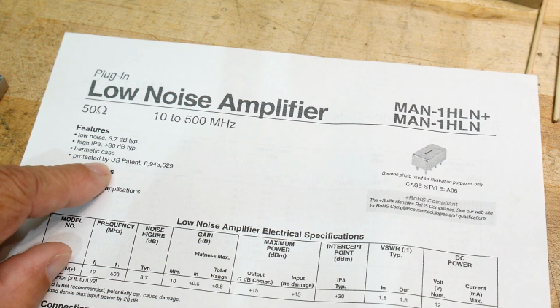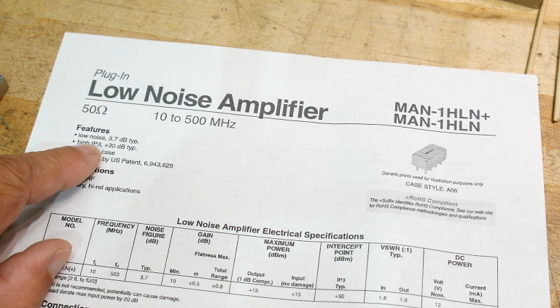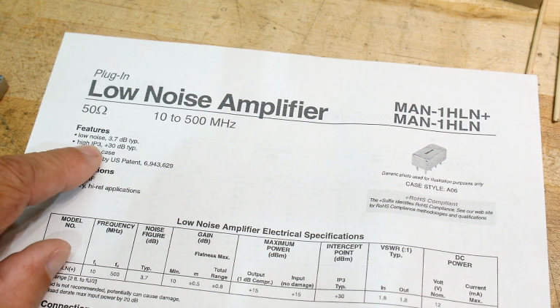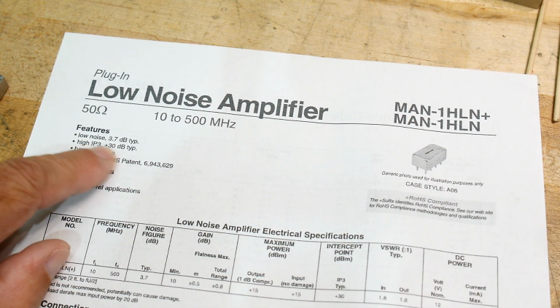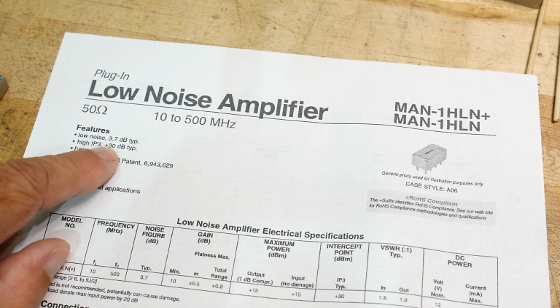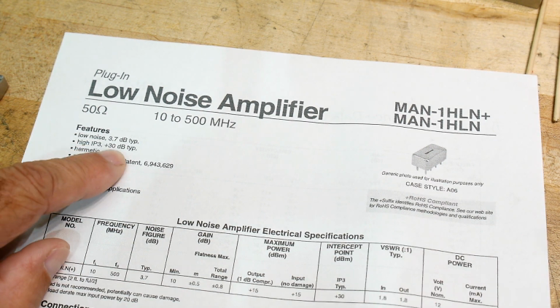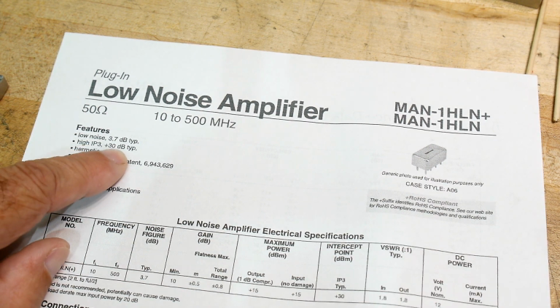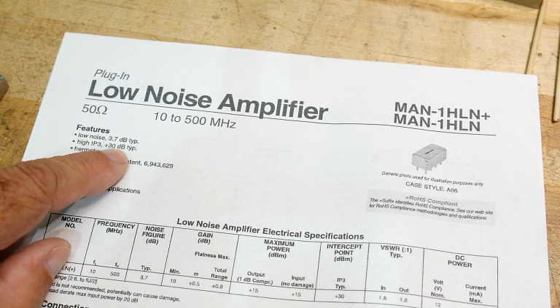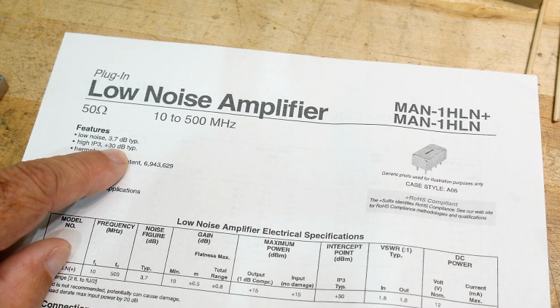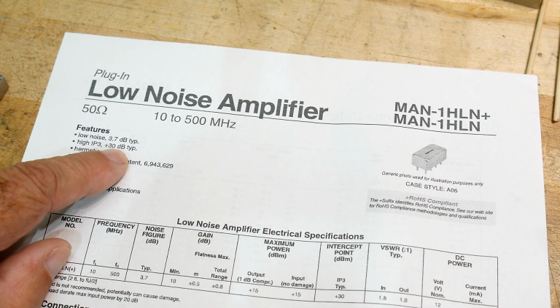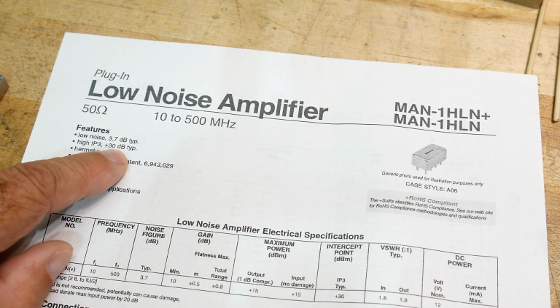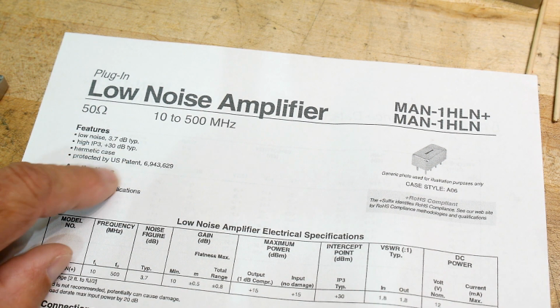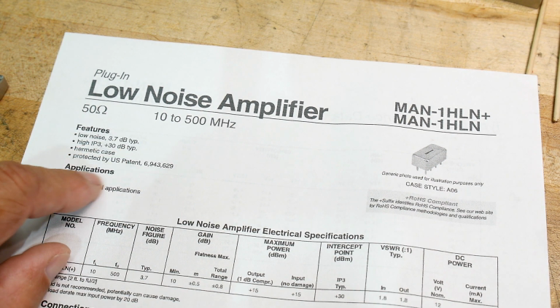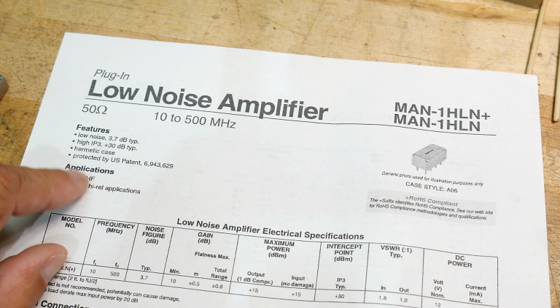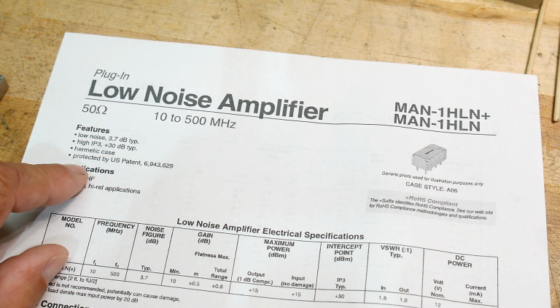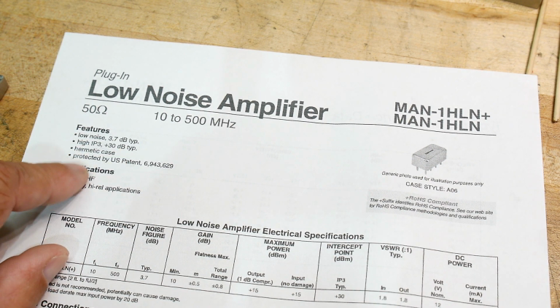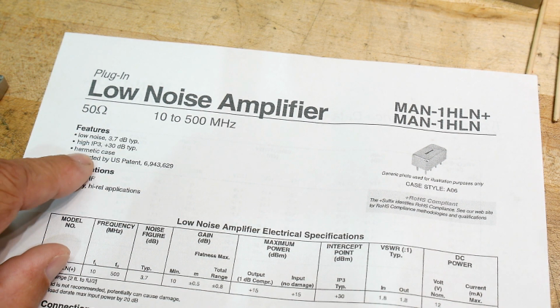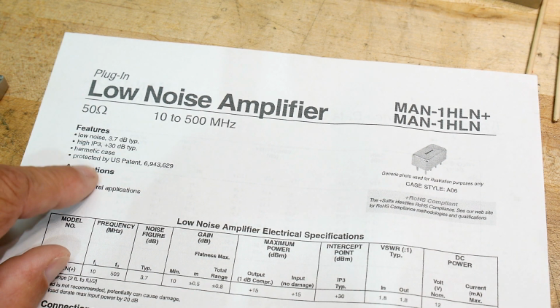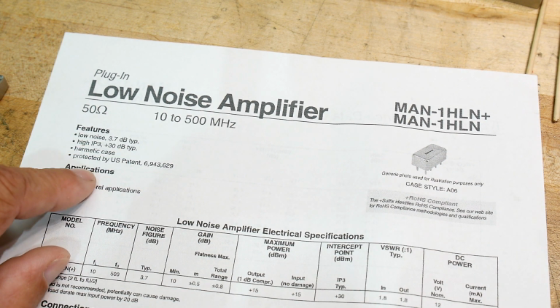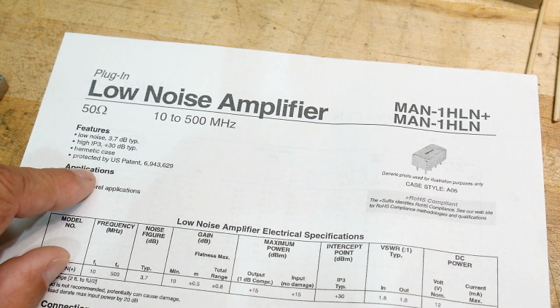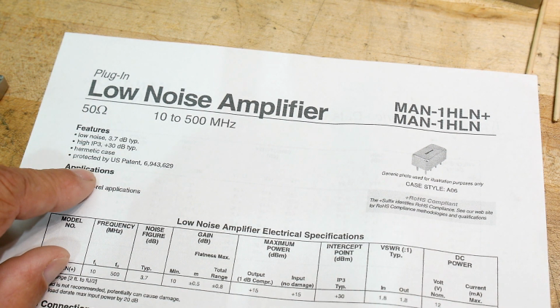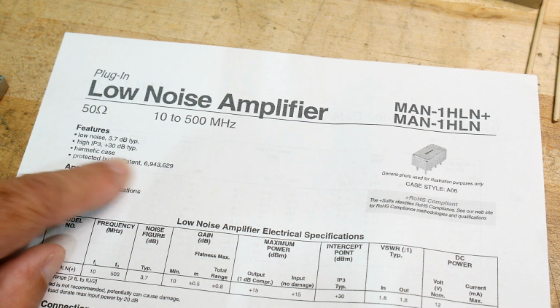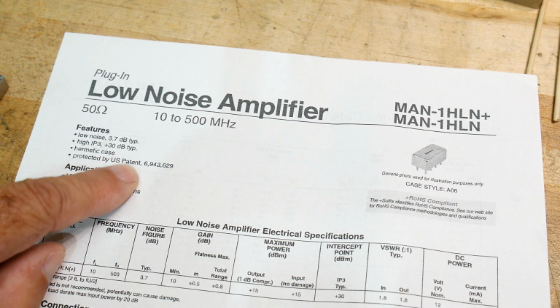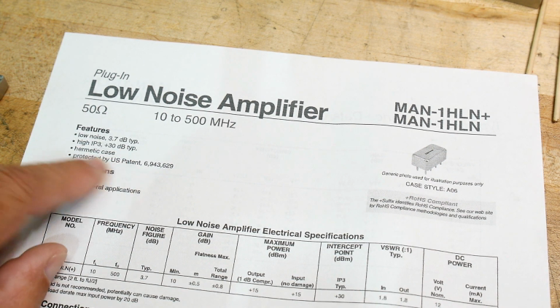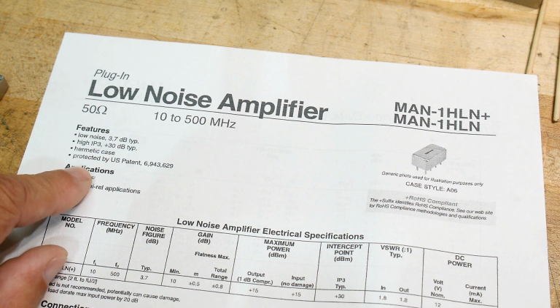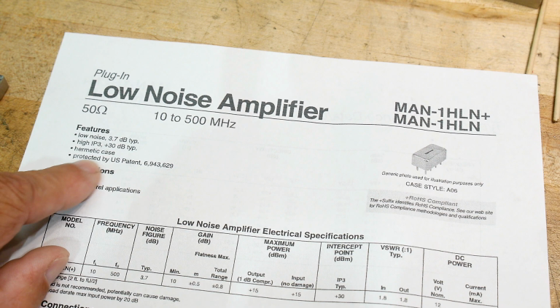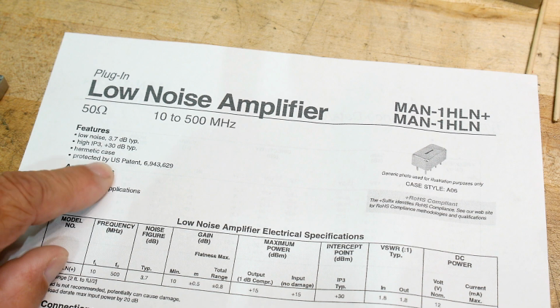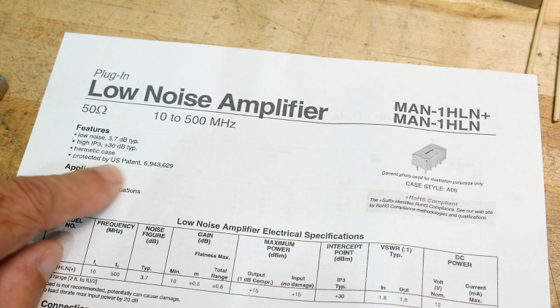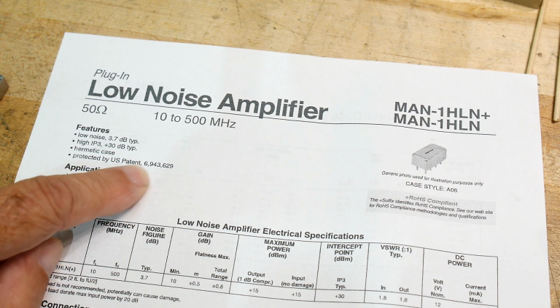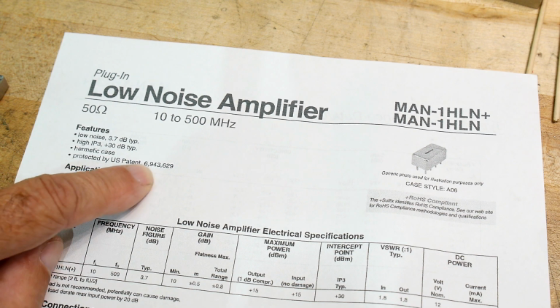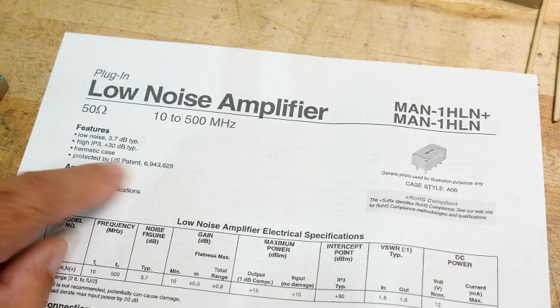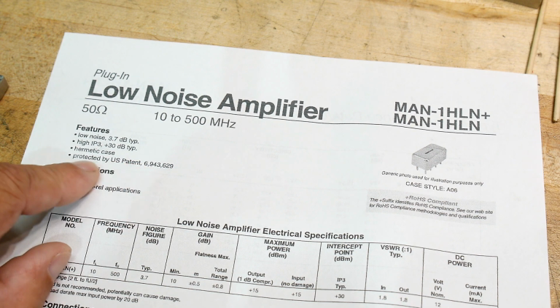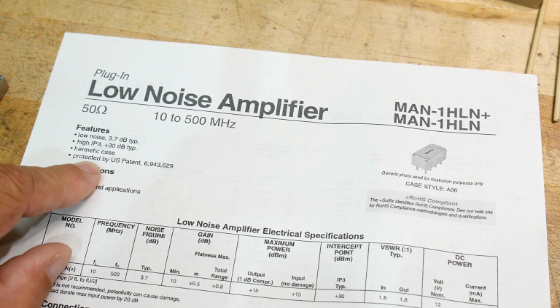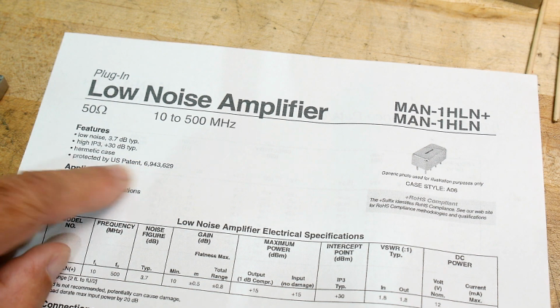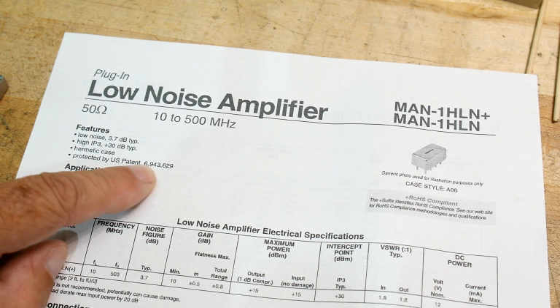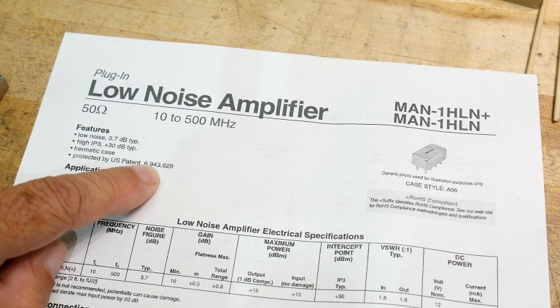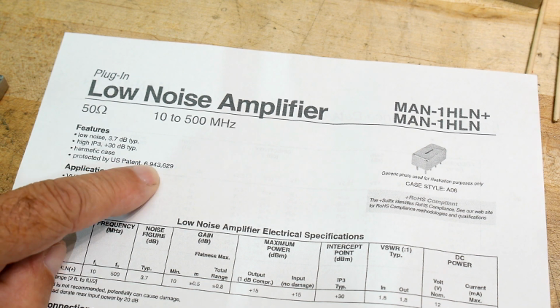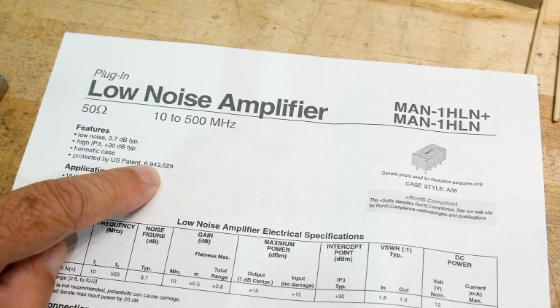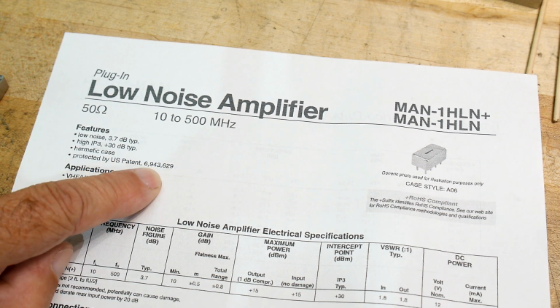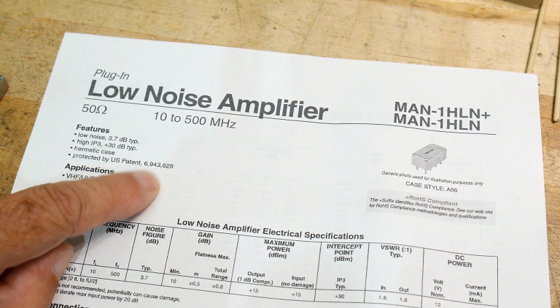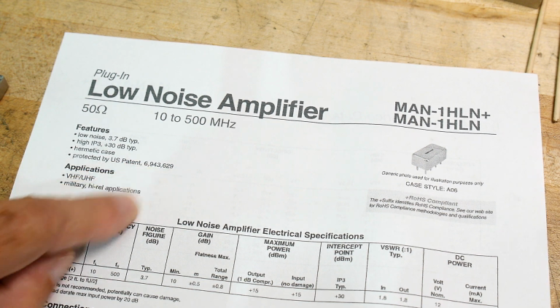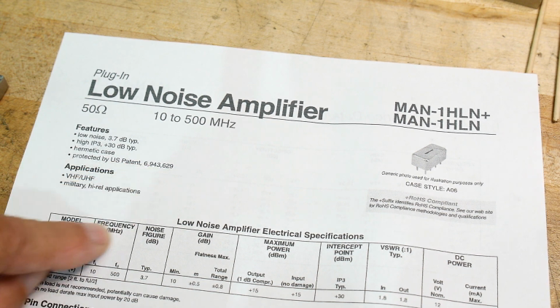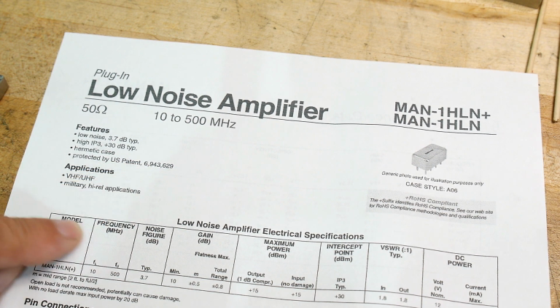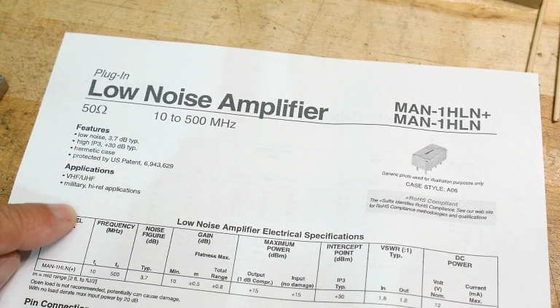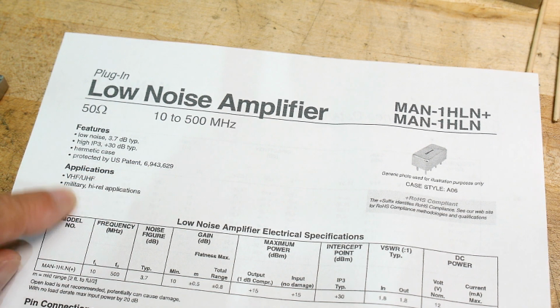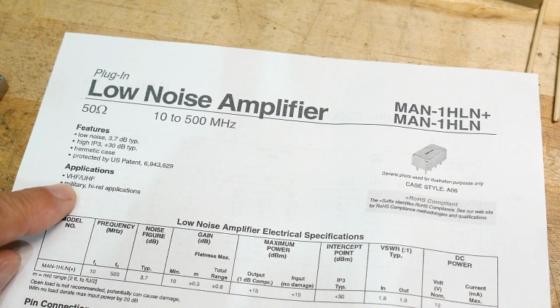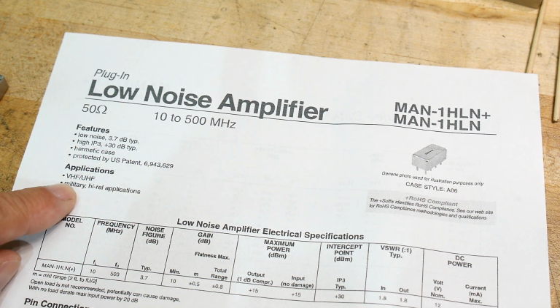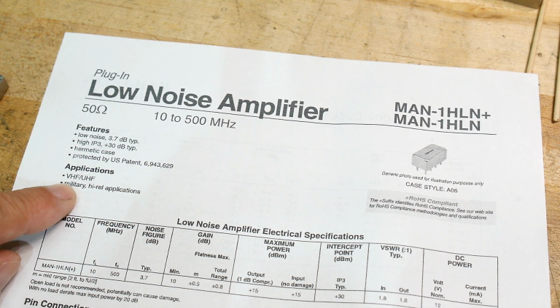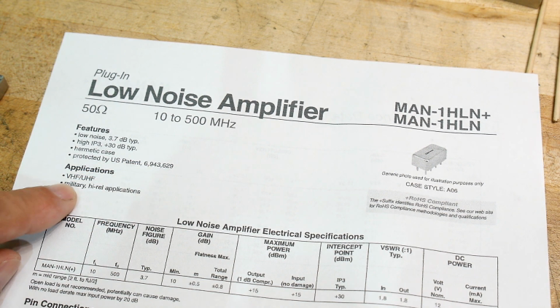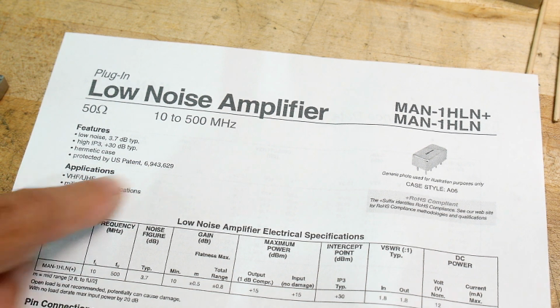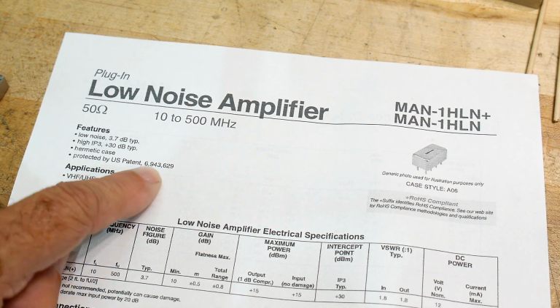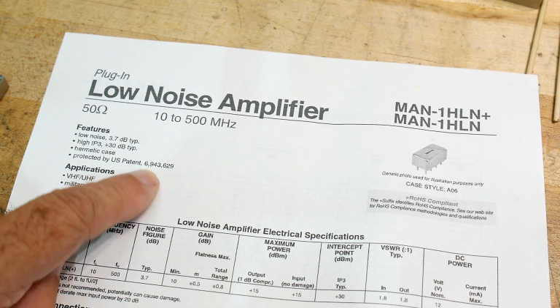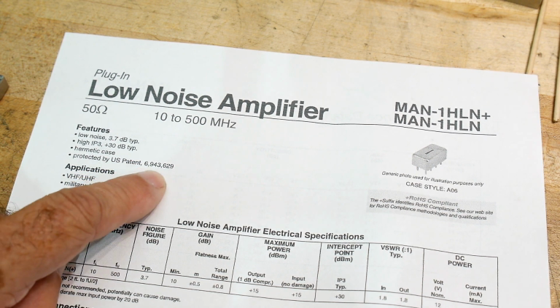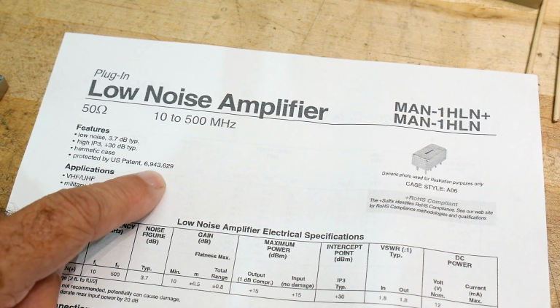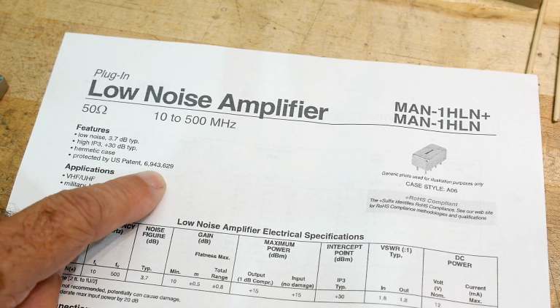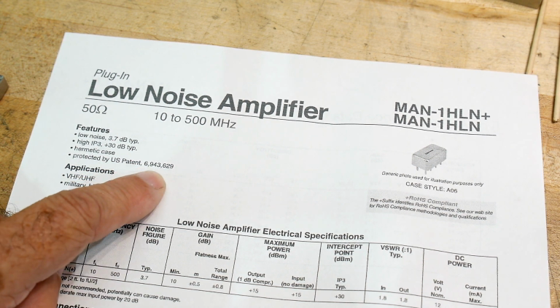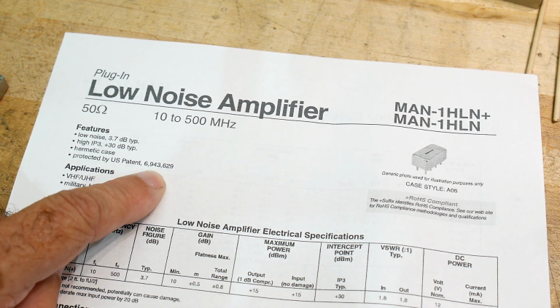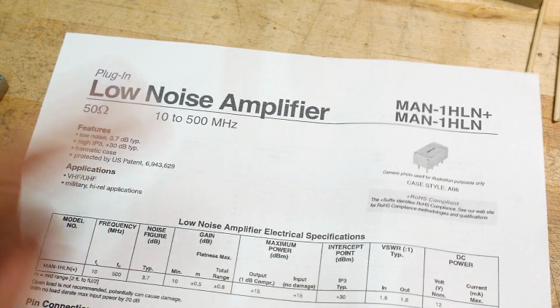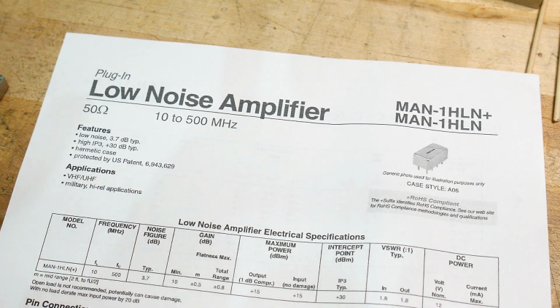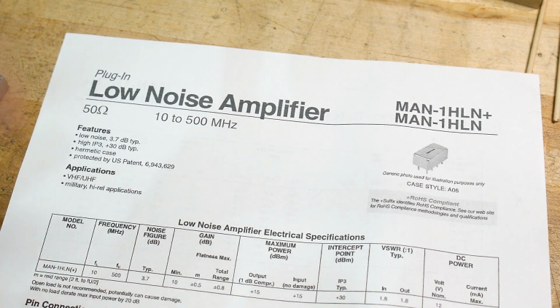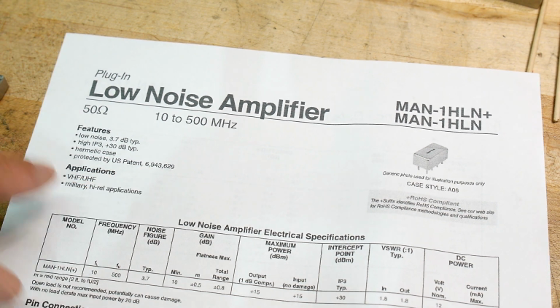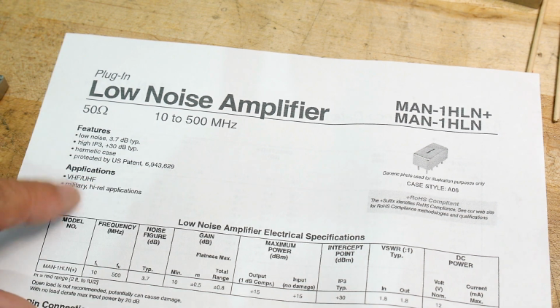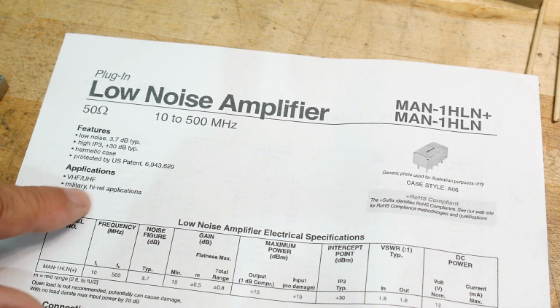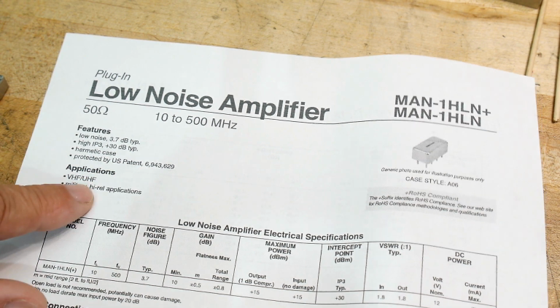It says intermodulation product, hermetic case, it has a patent on it.